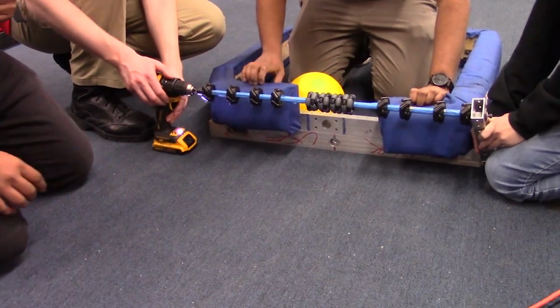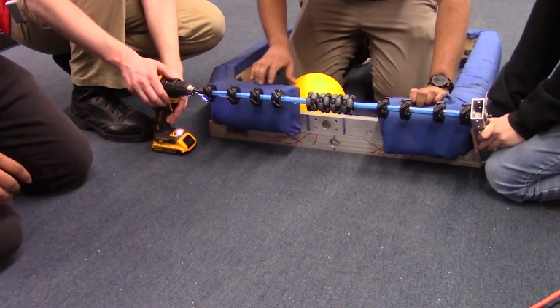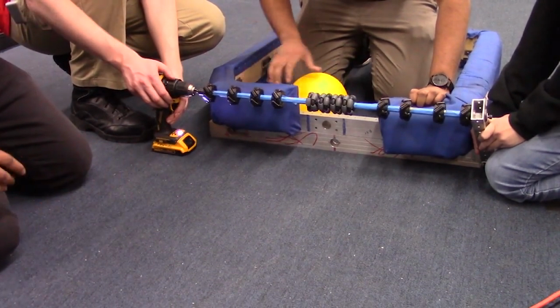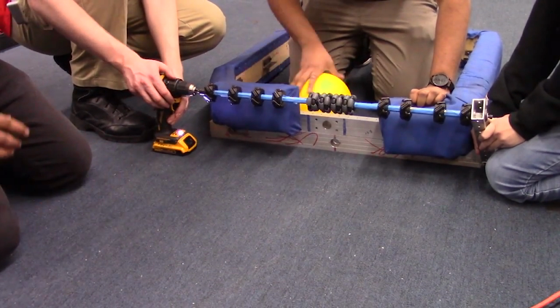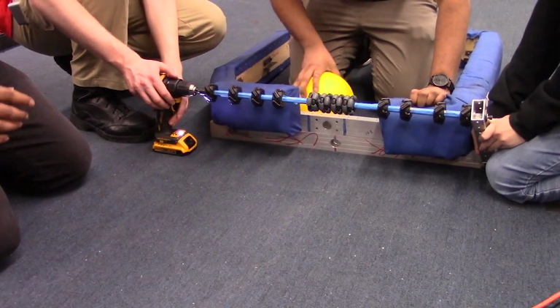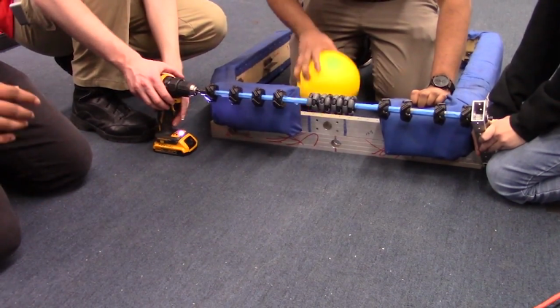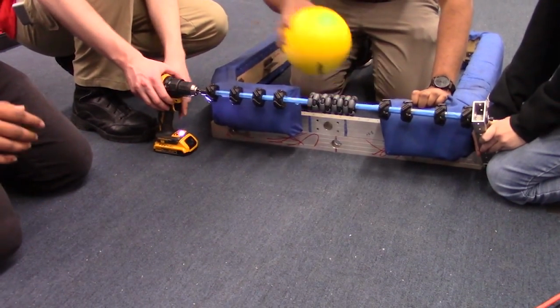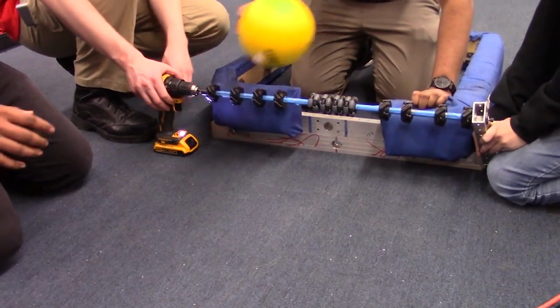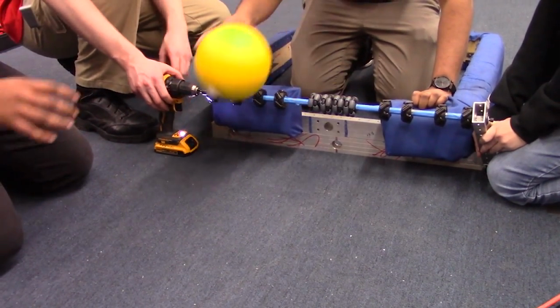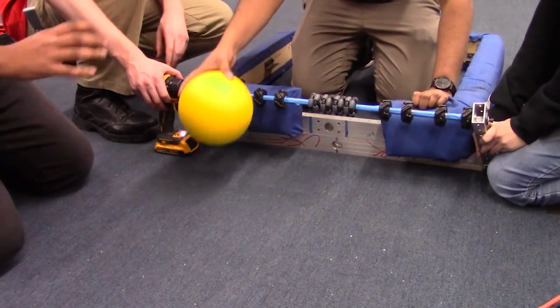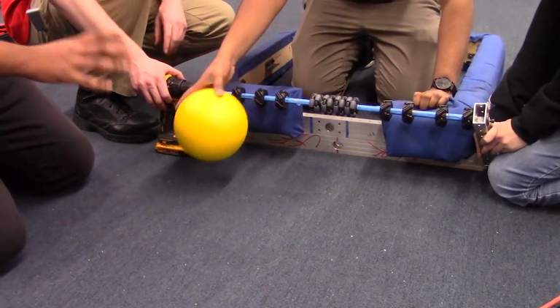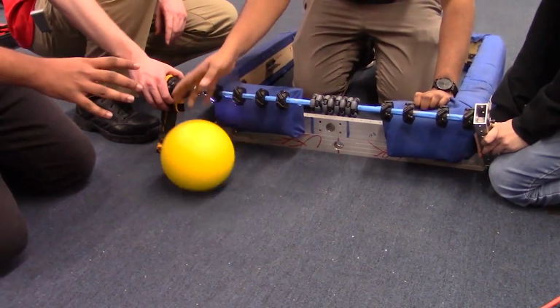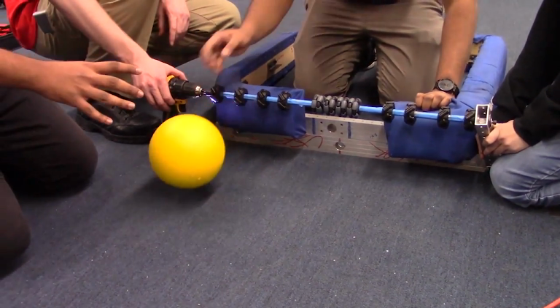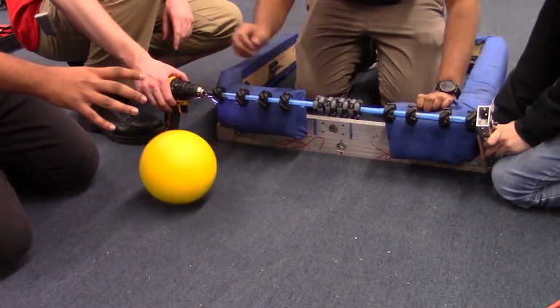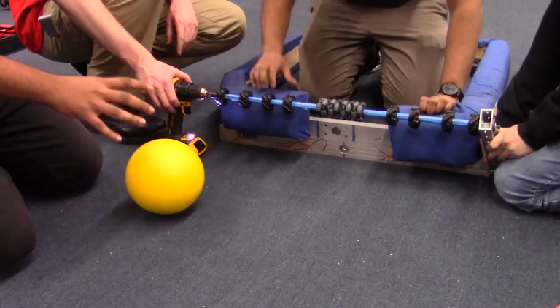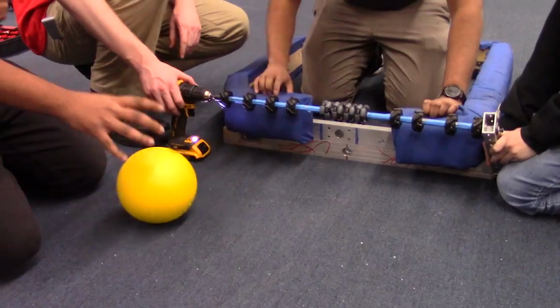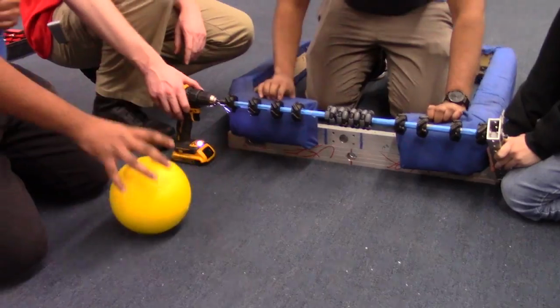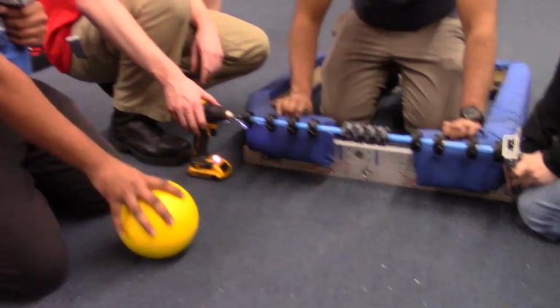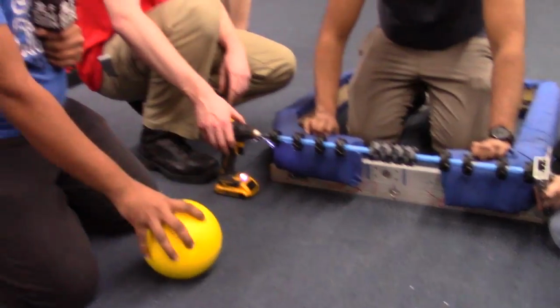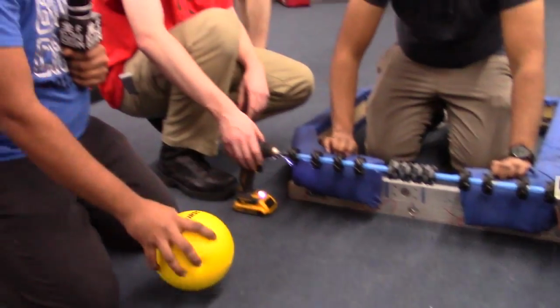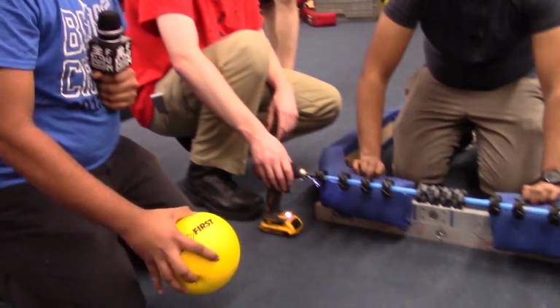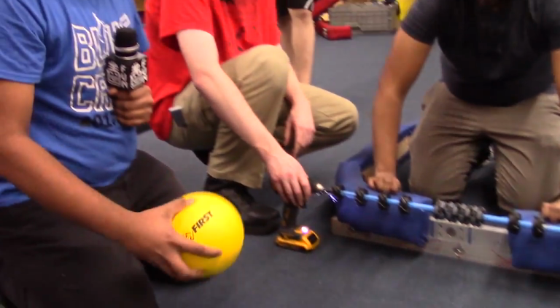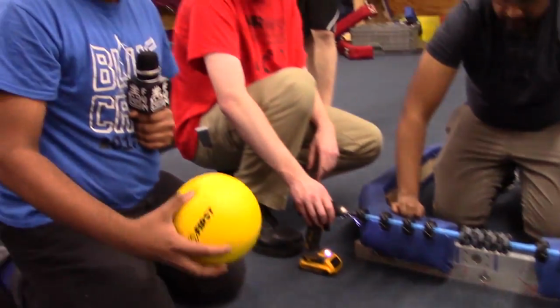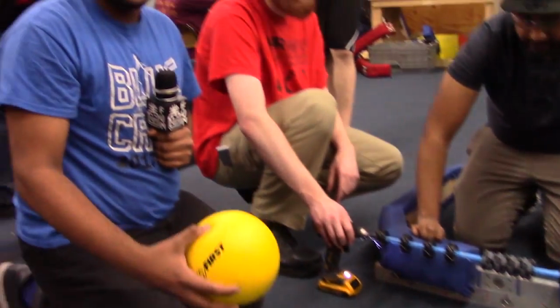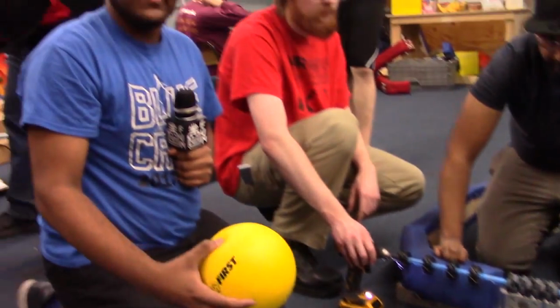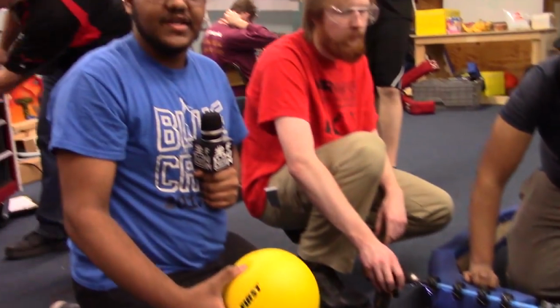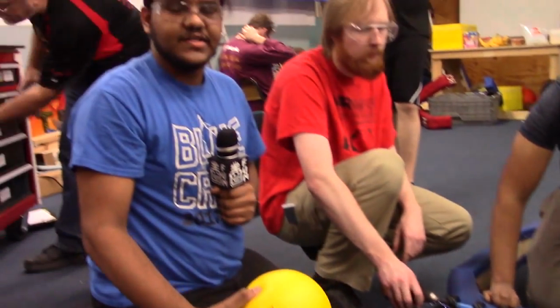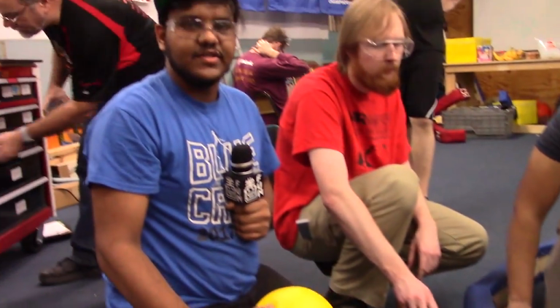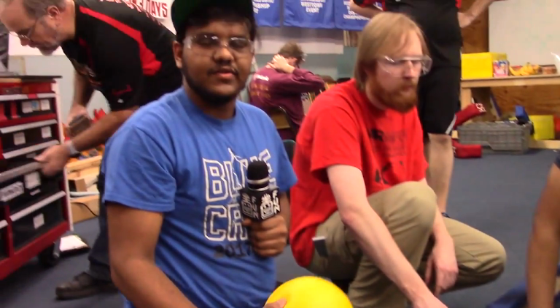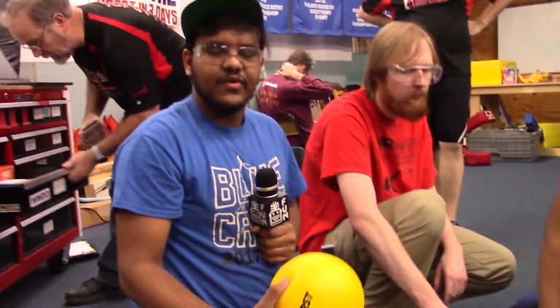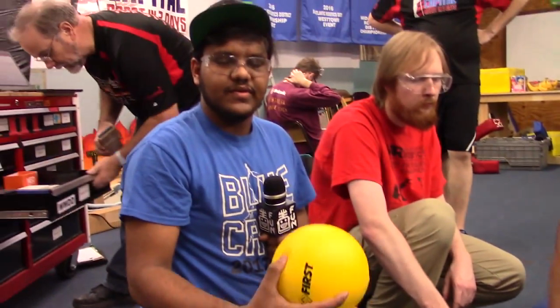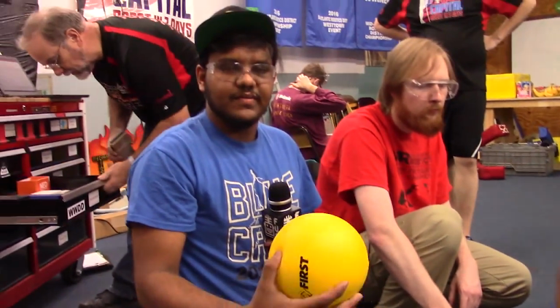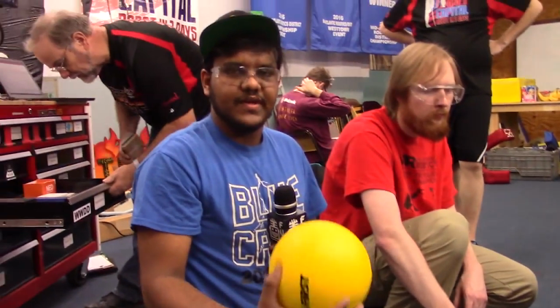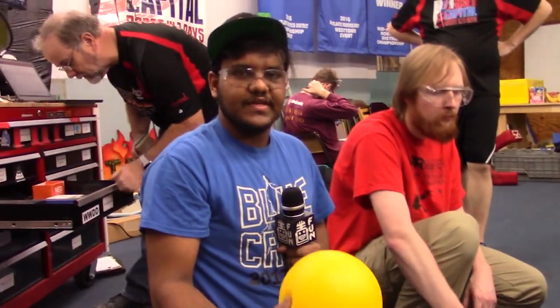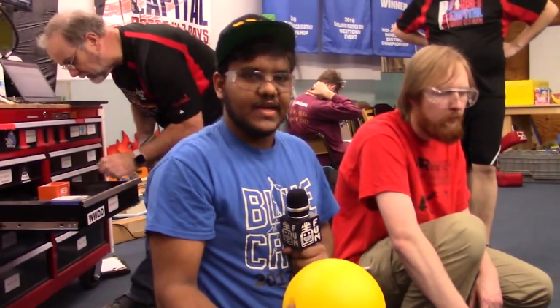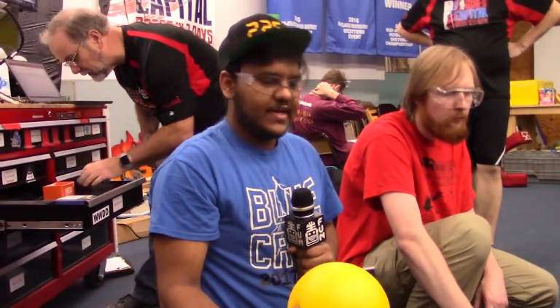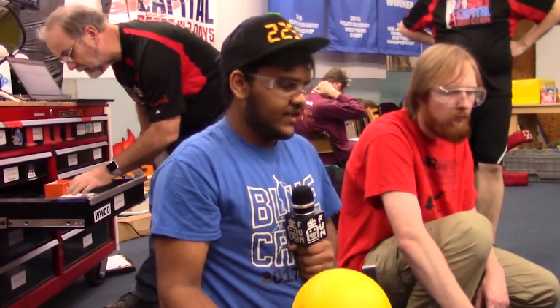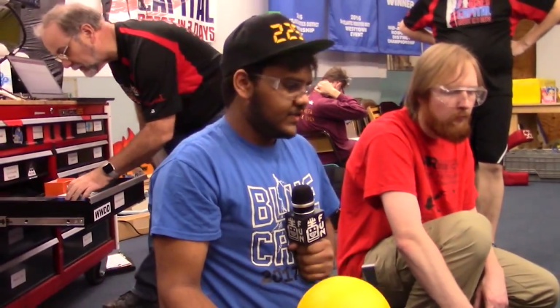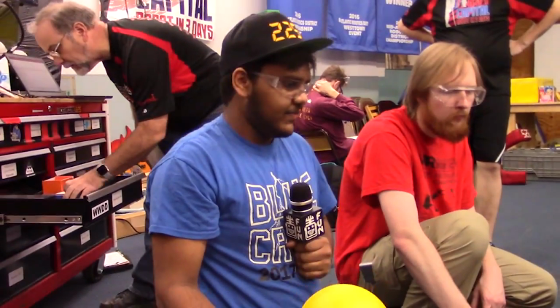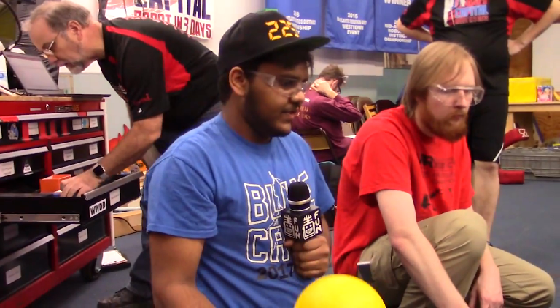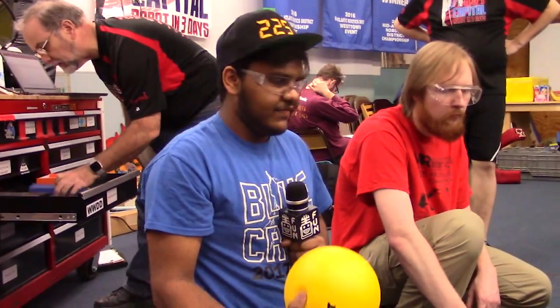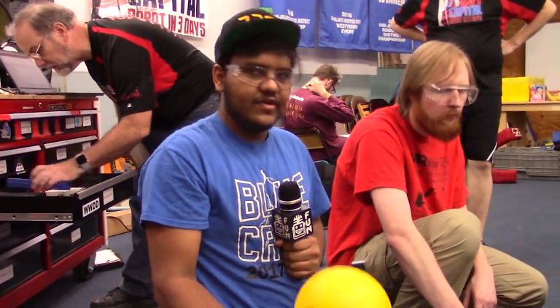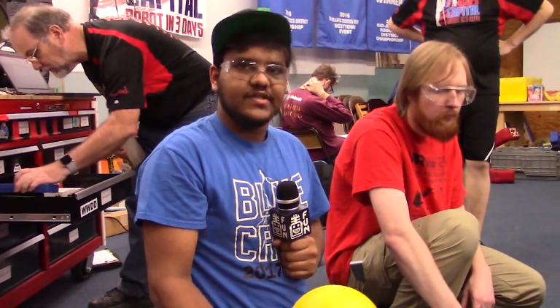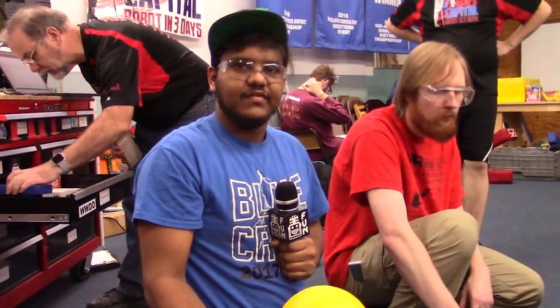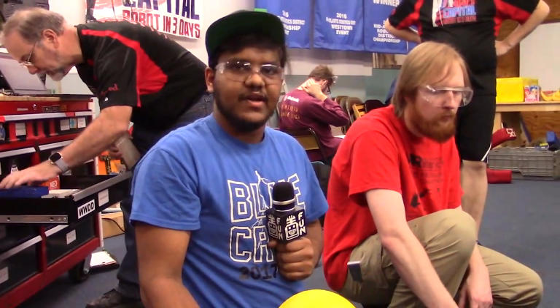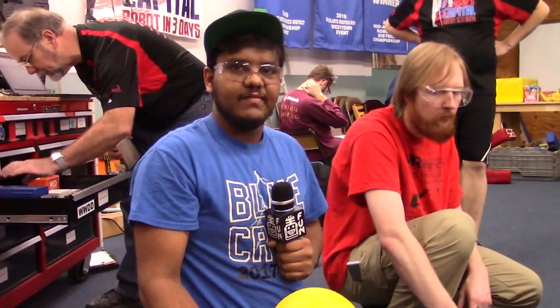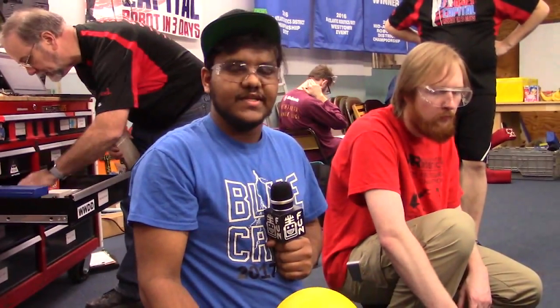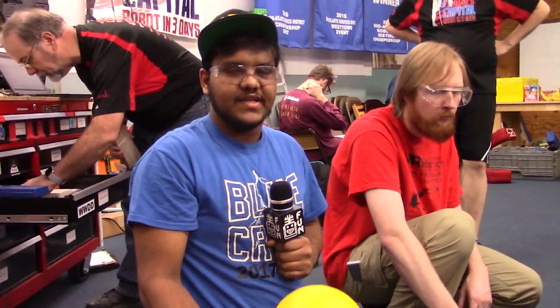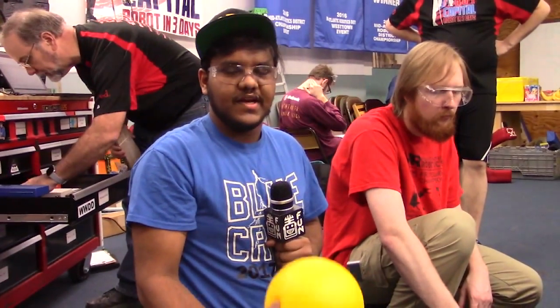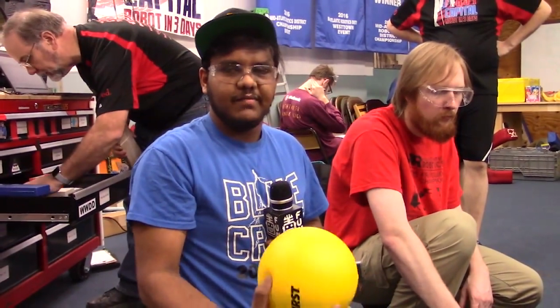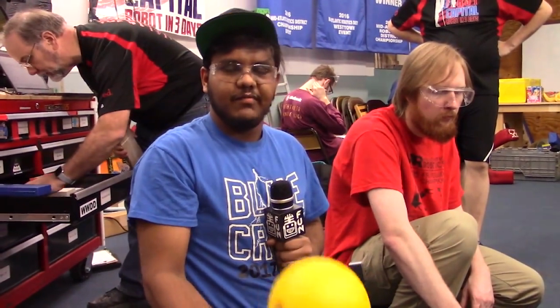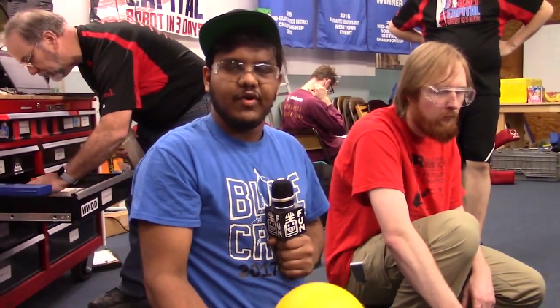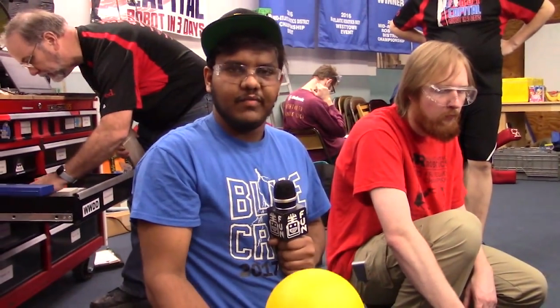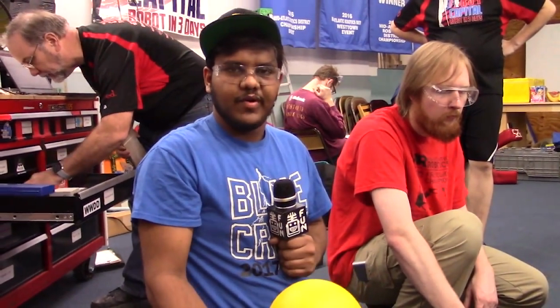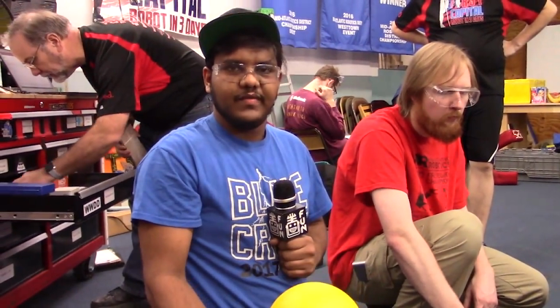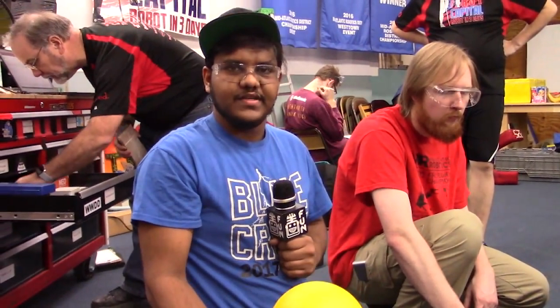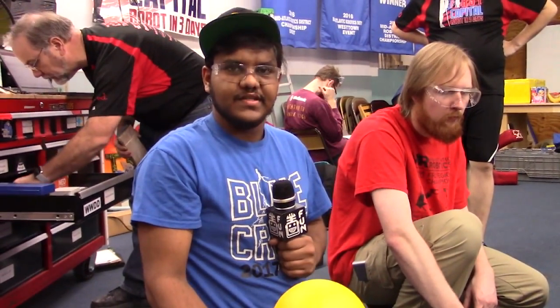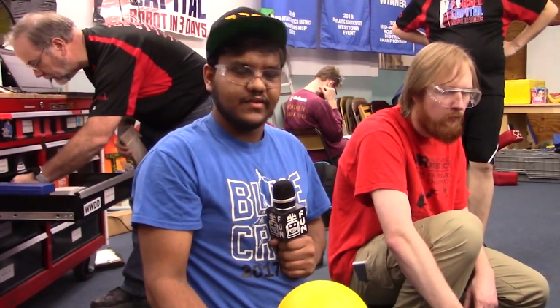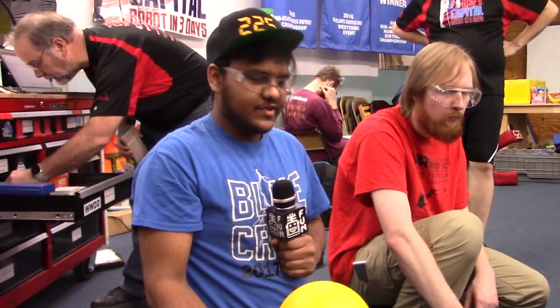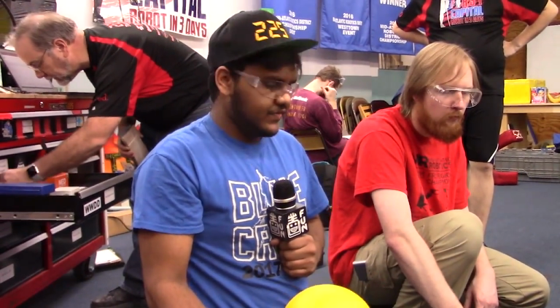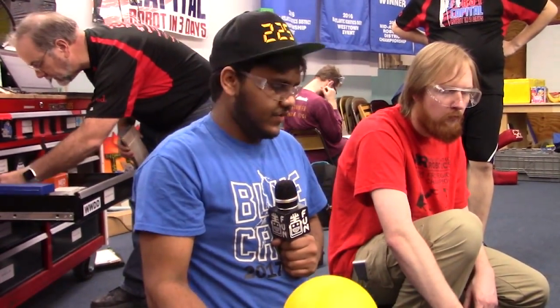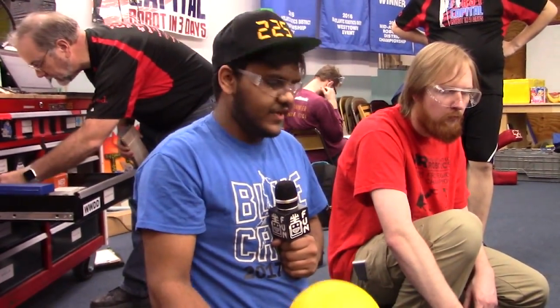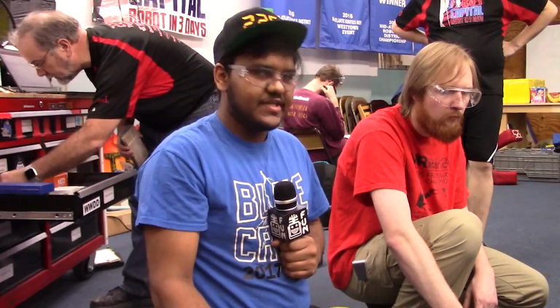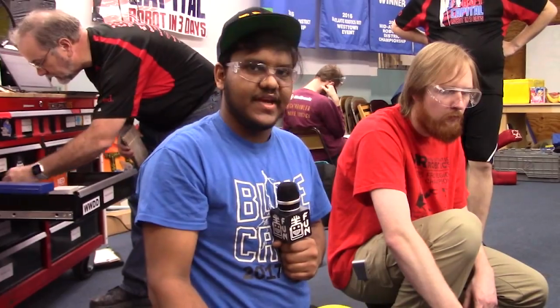This is our current iteration. Our next iteration is going to be taking some of the VersaFrame and setting up a more permanent solution for the intake.